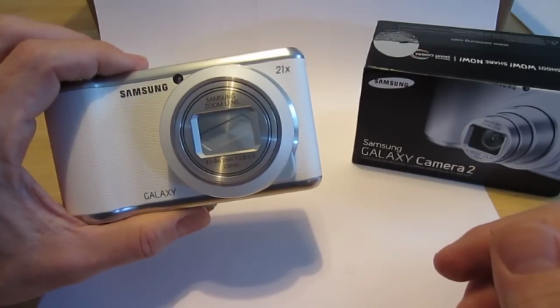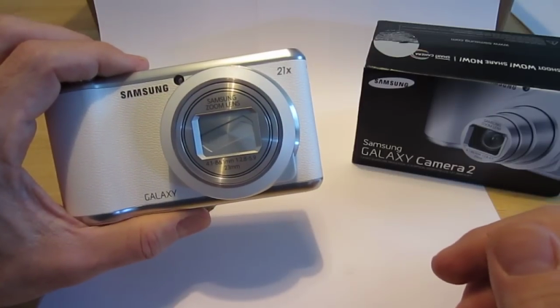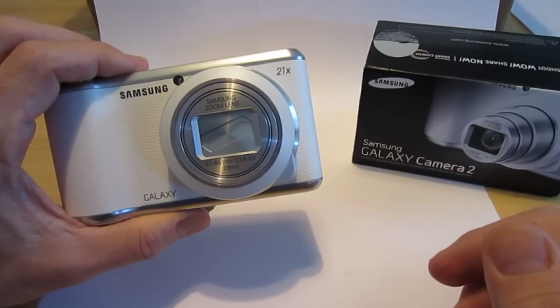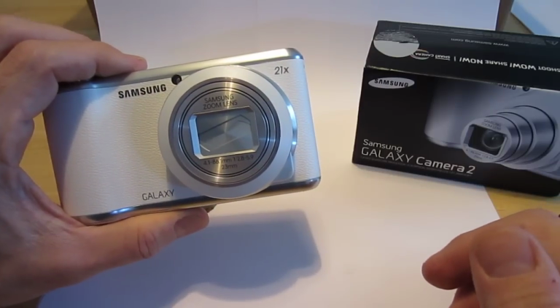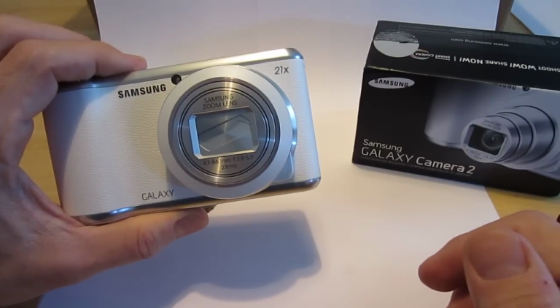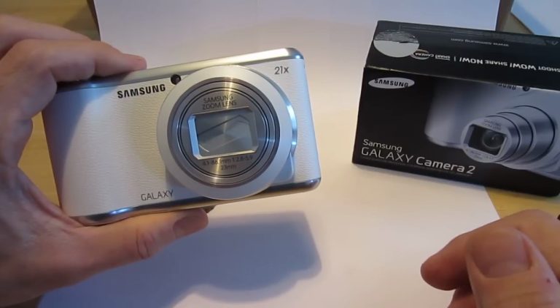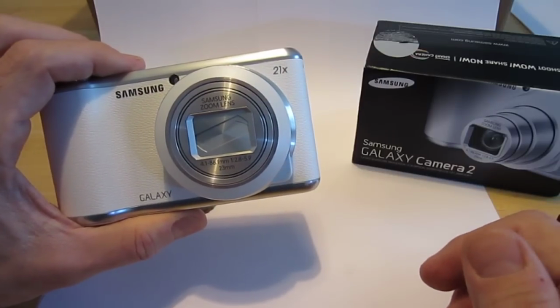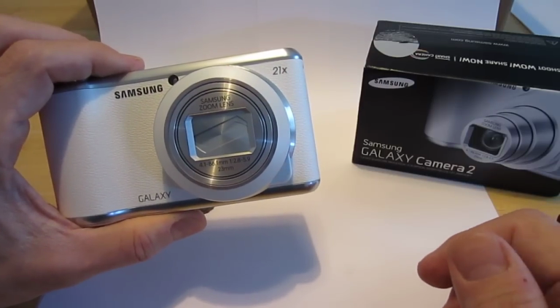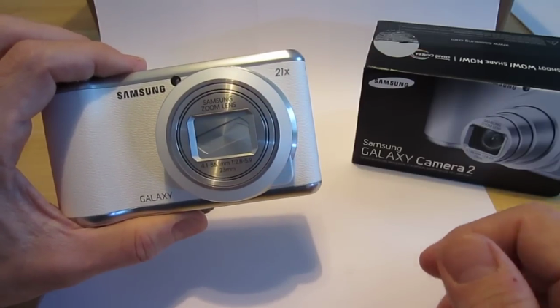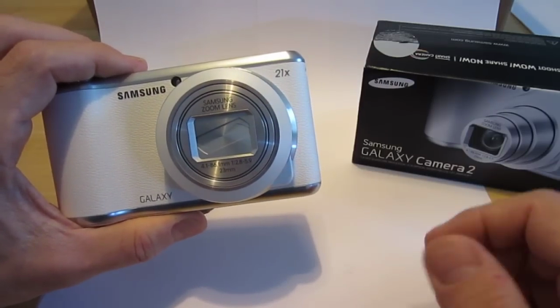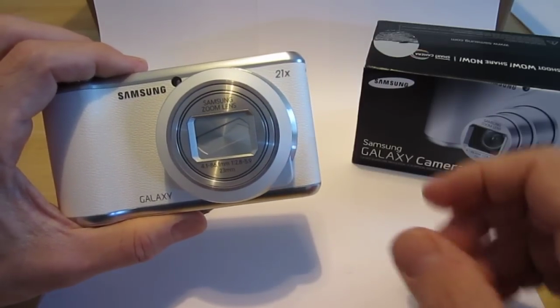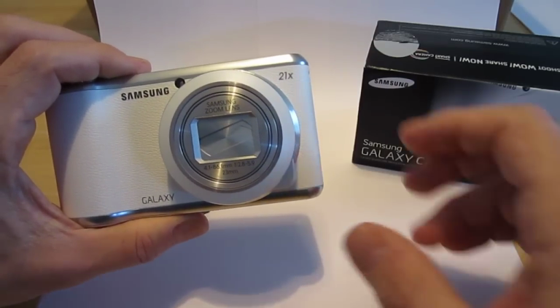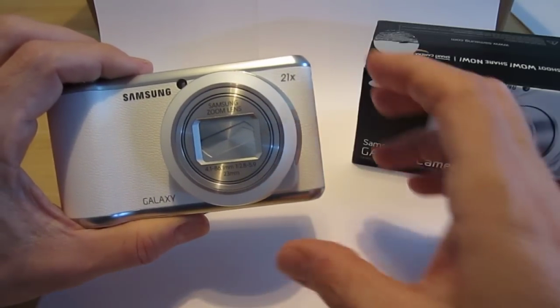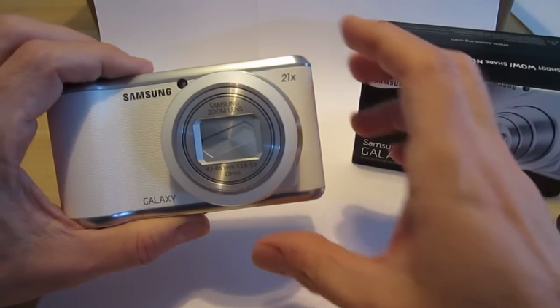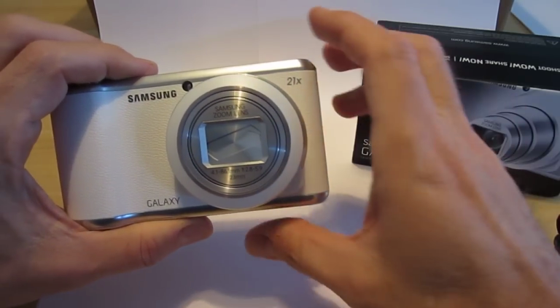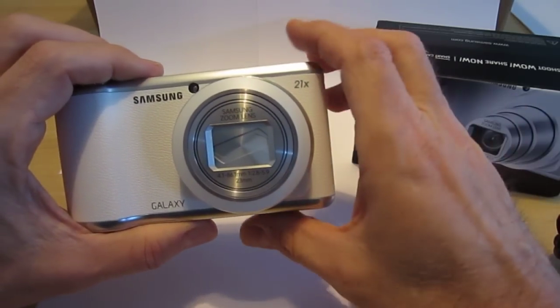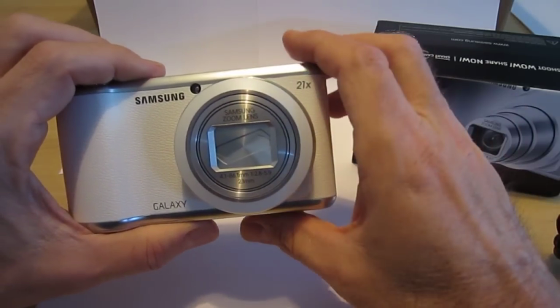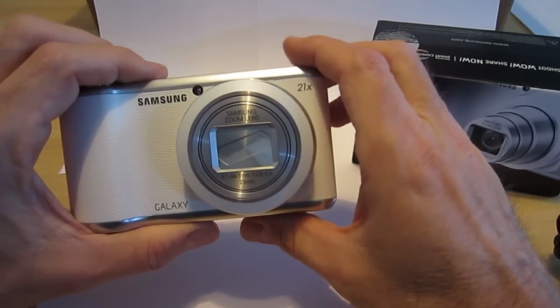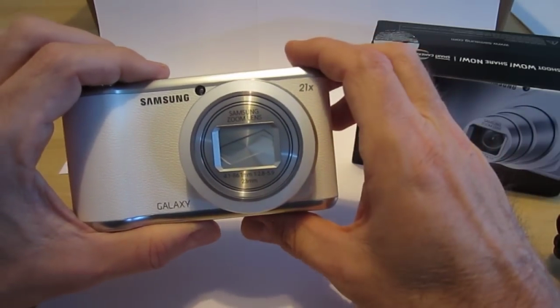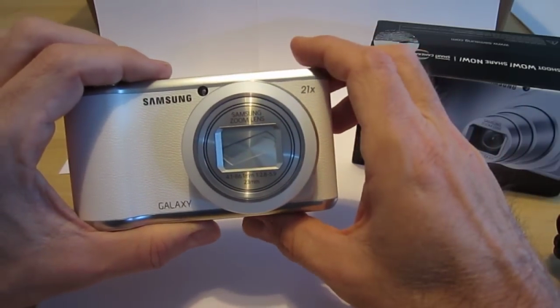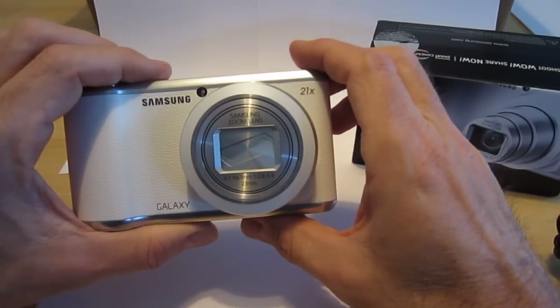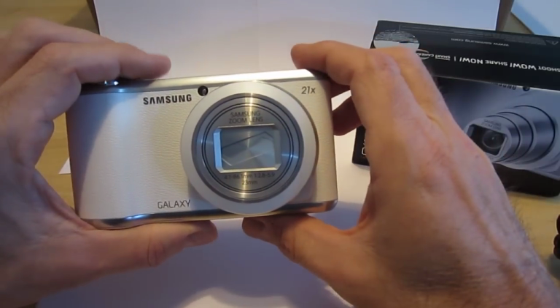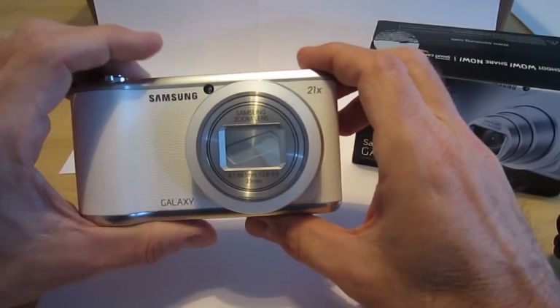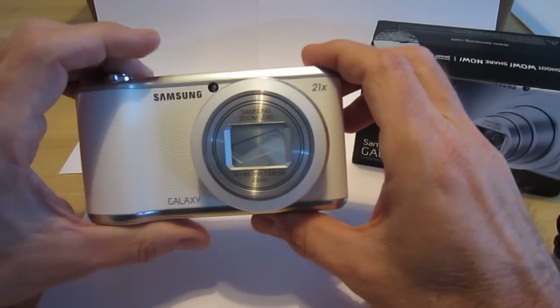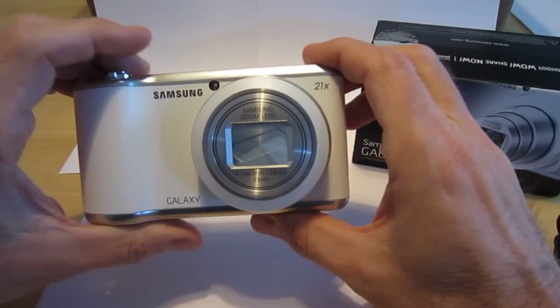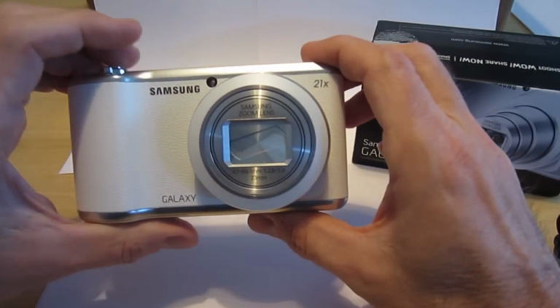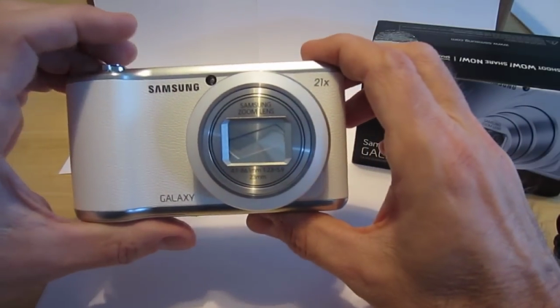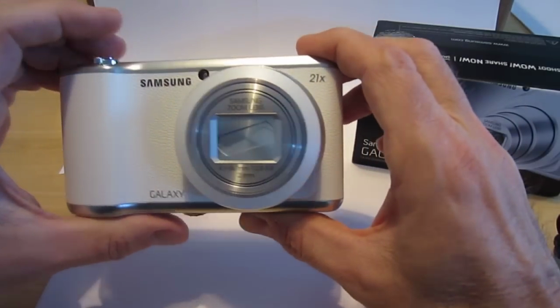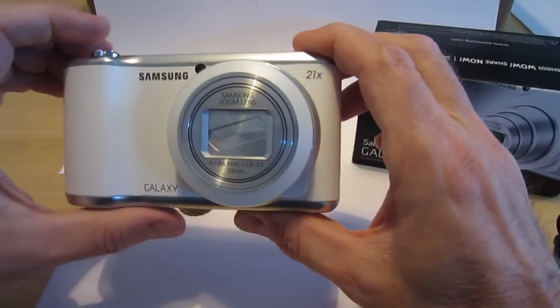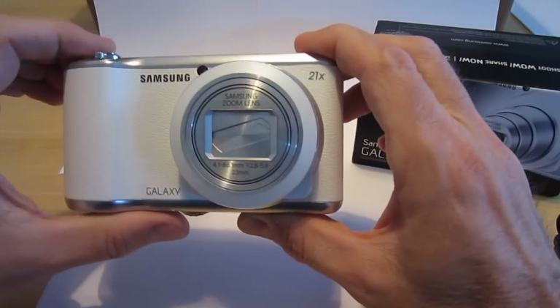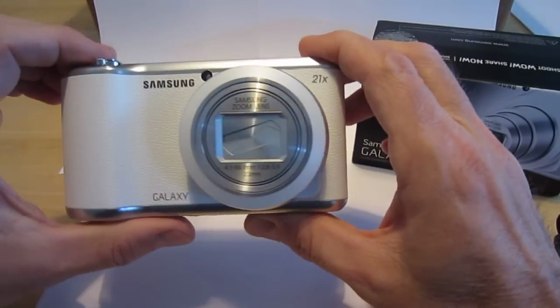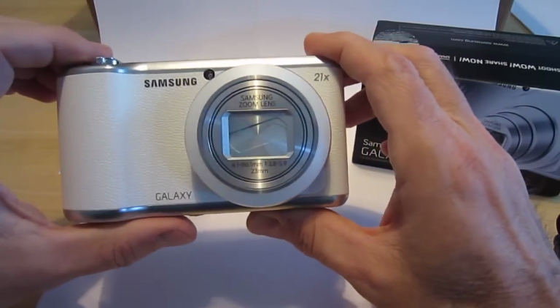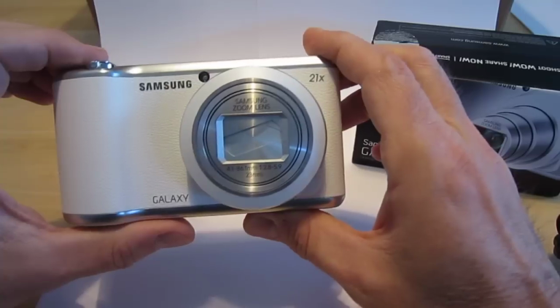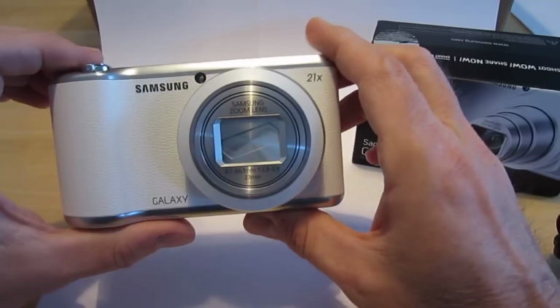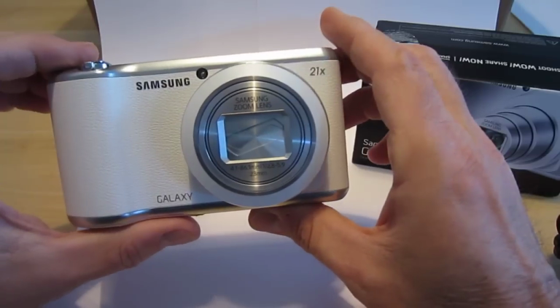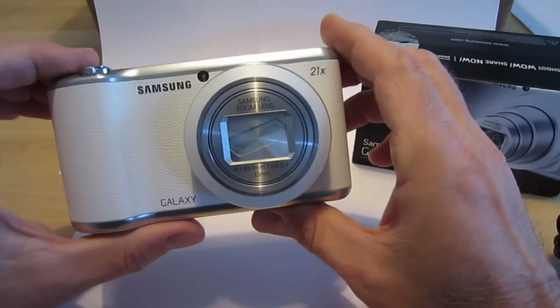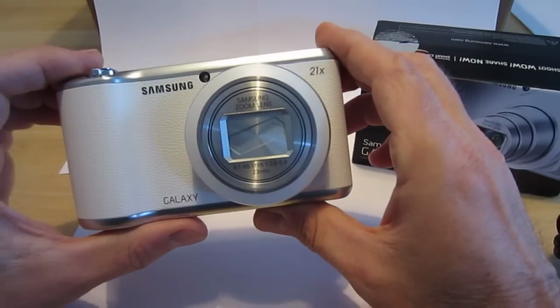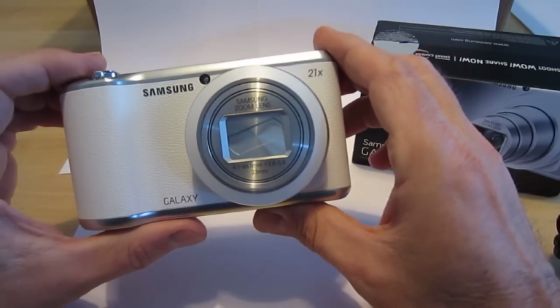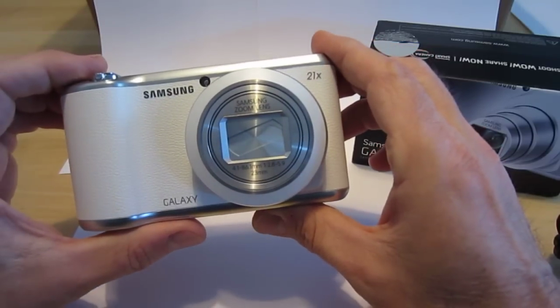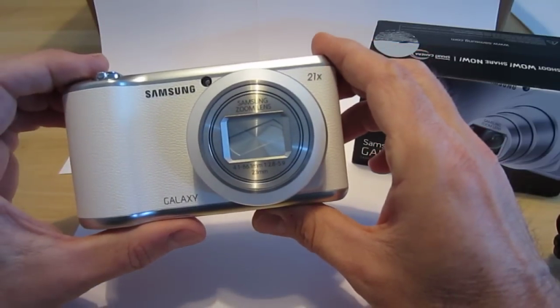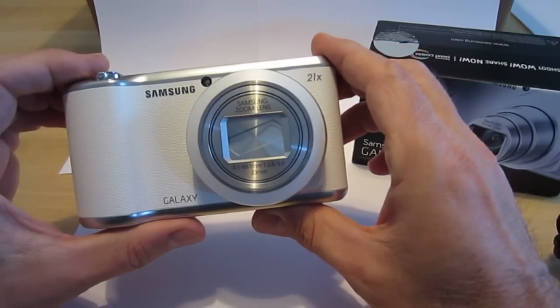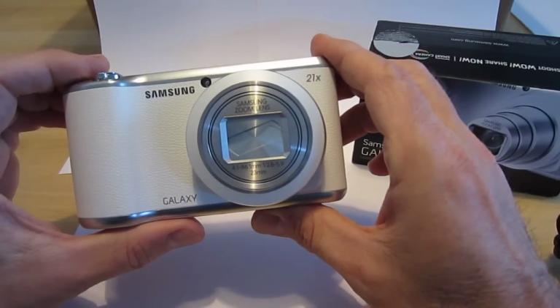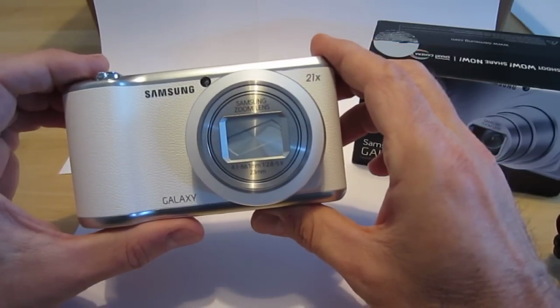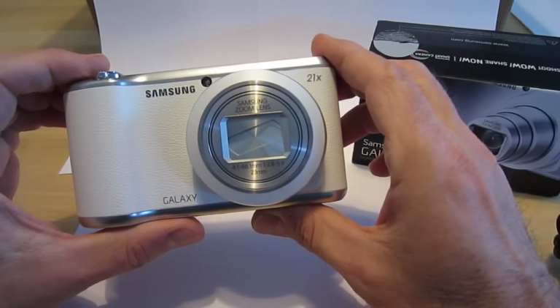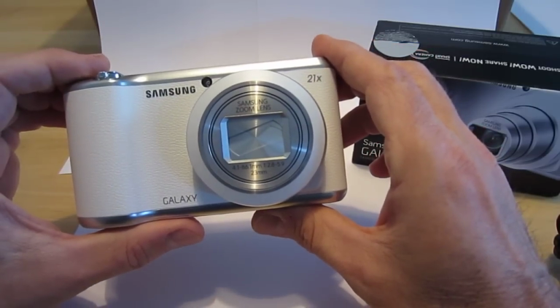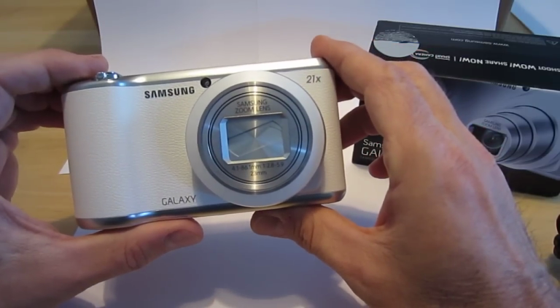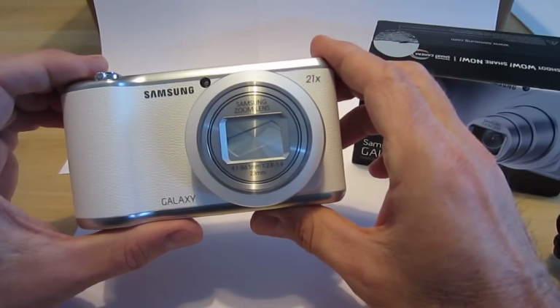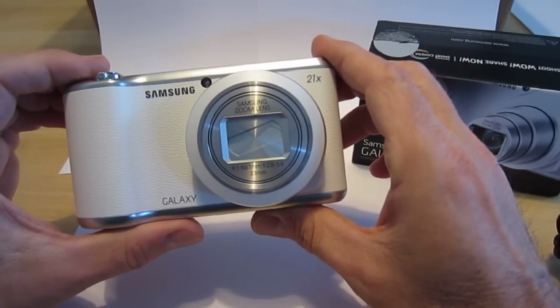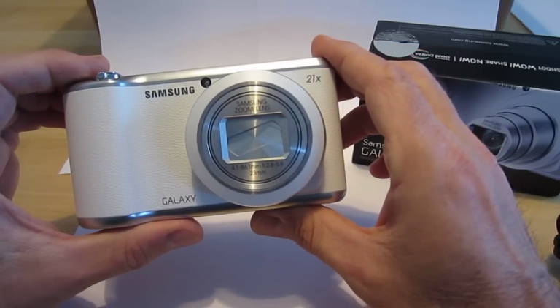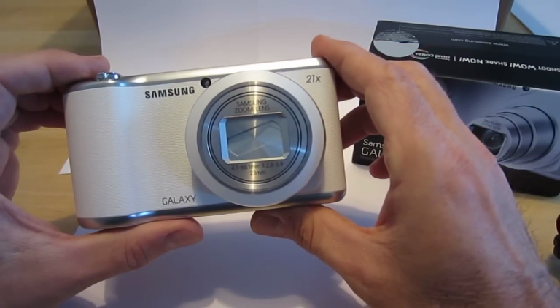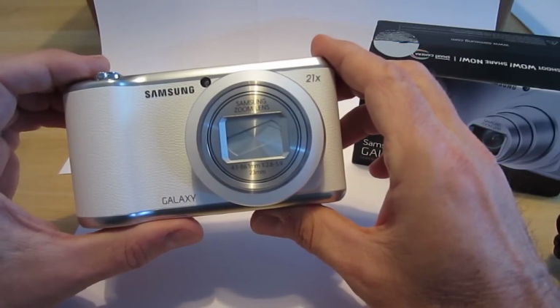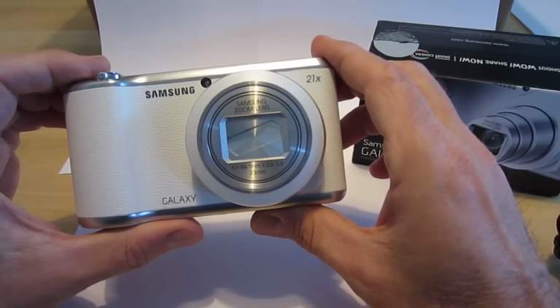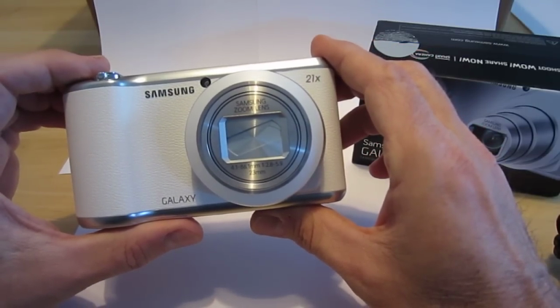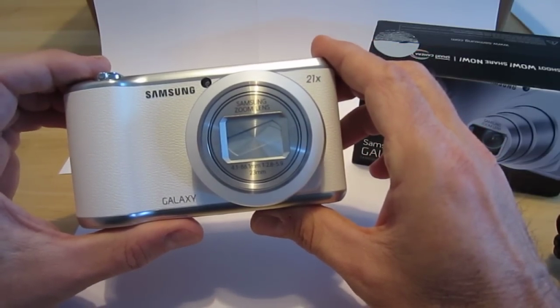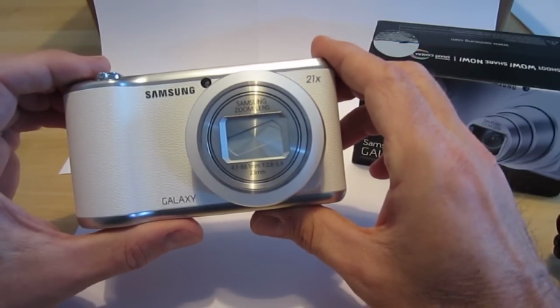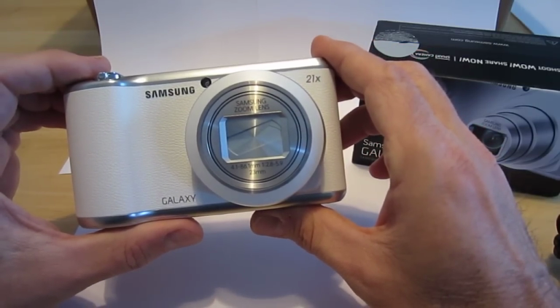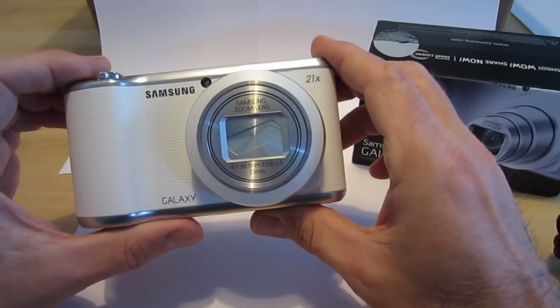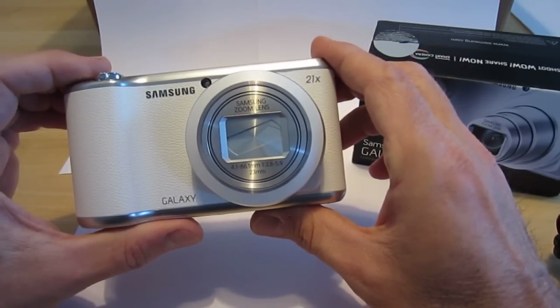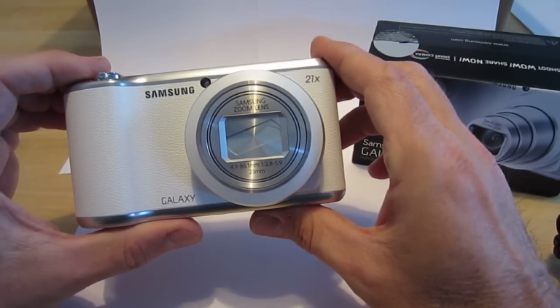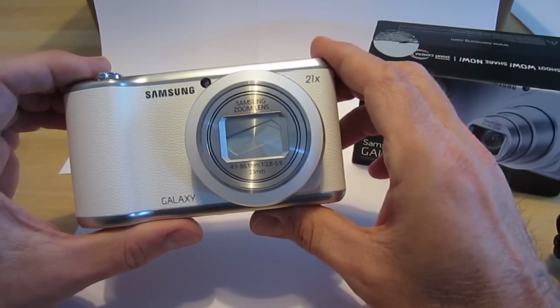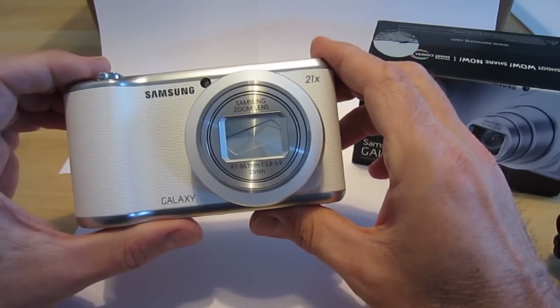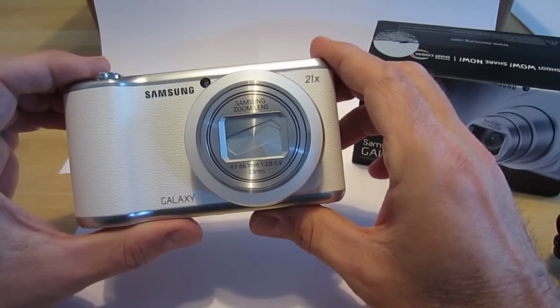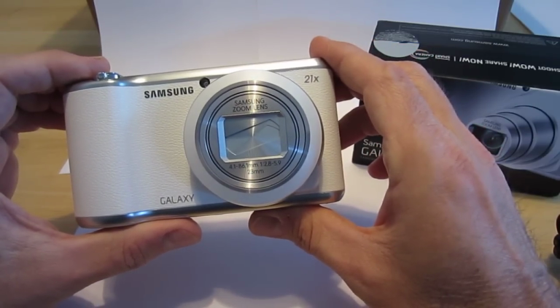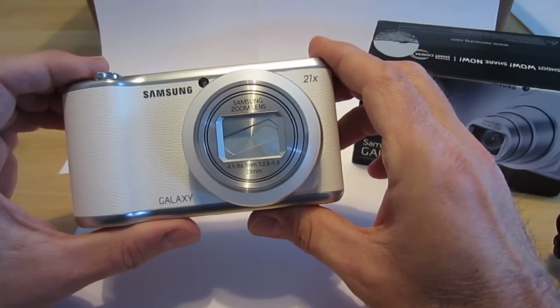I'm going to be showing off a little of the capabilities of the macro settings on the new Samsung Galaxy Camera 2.